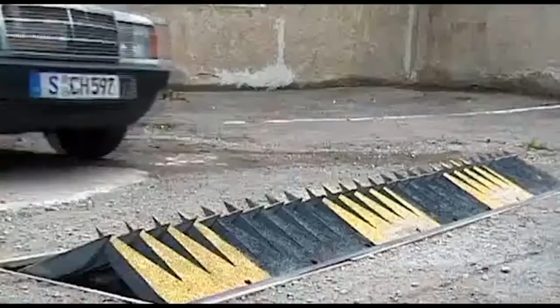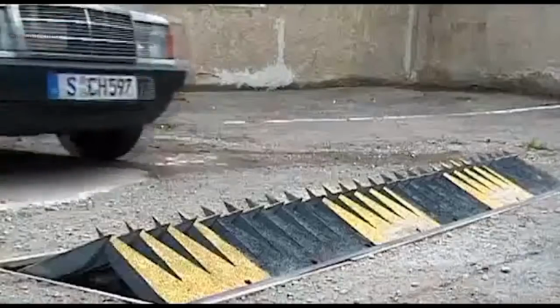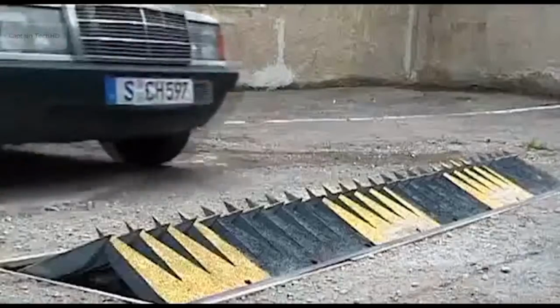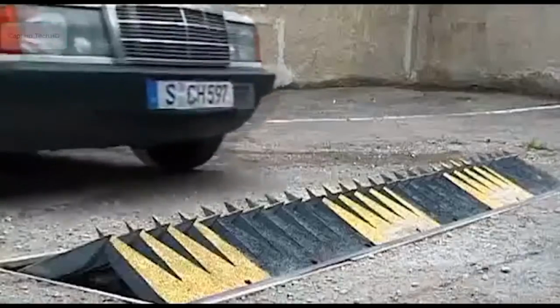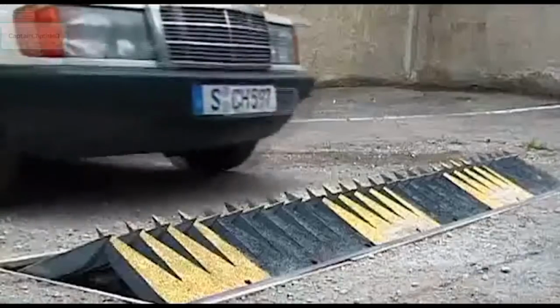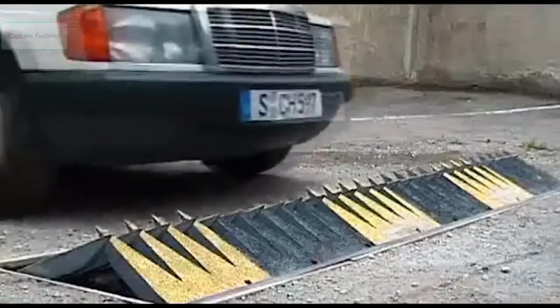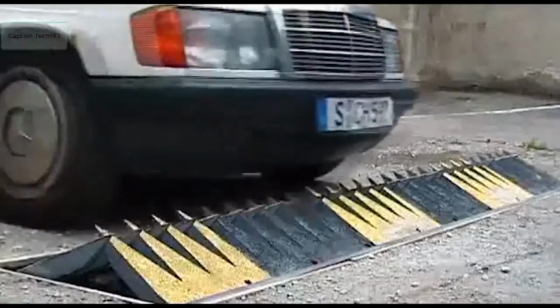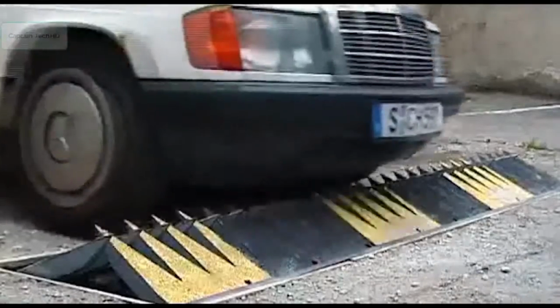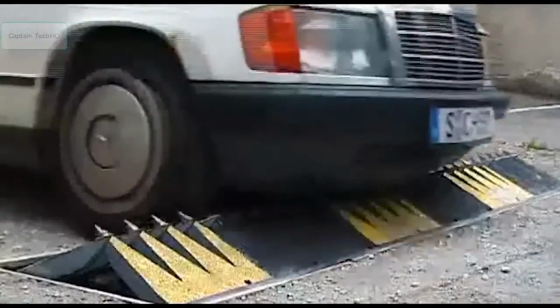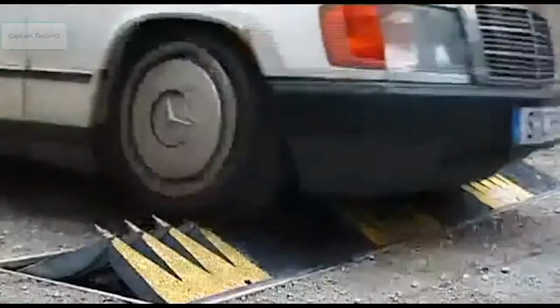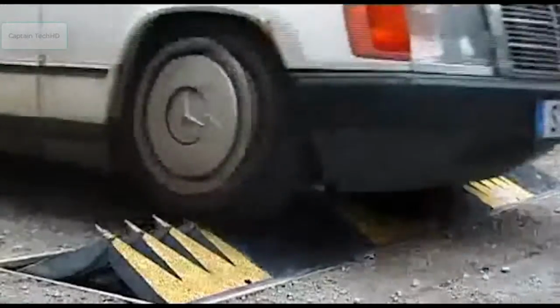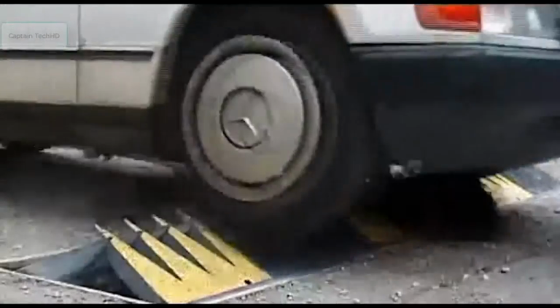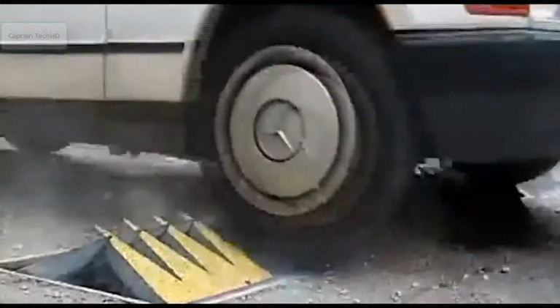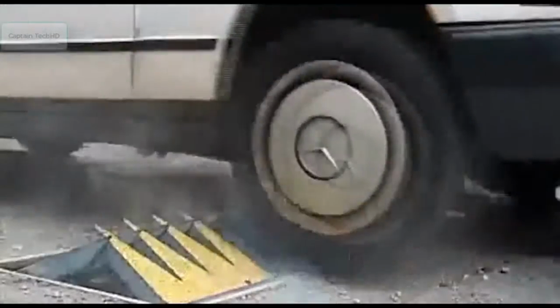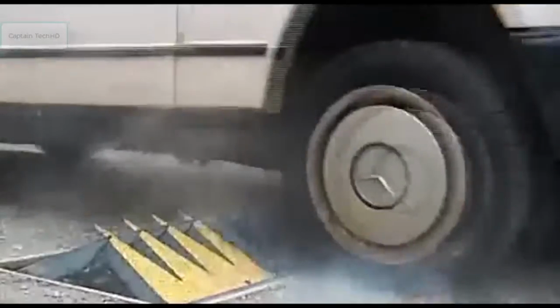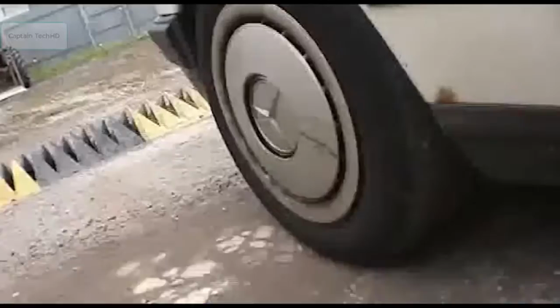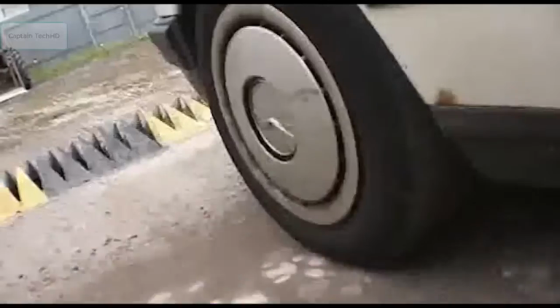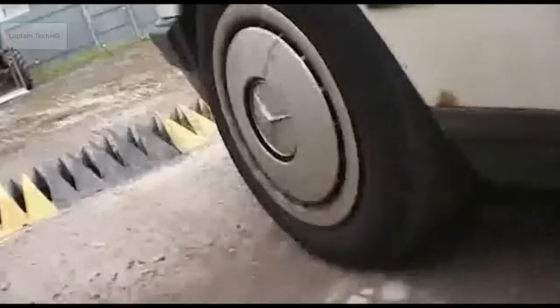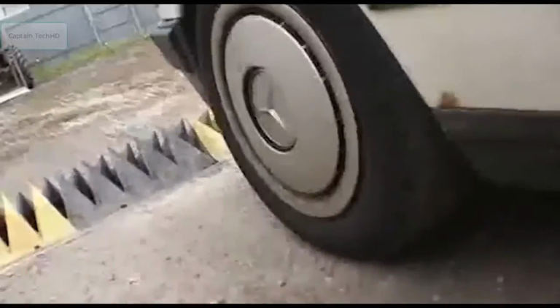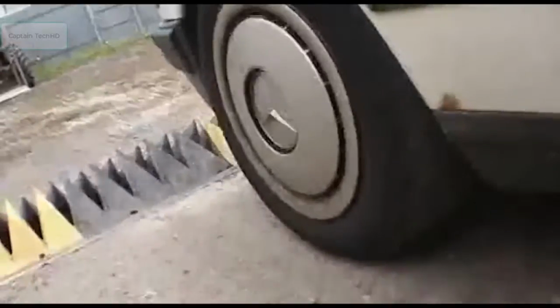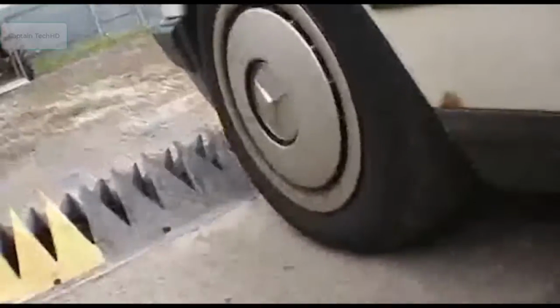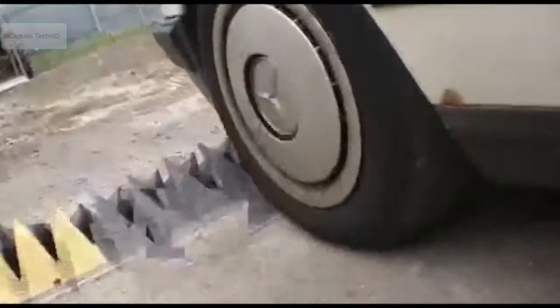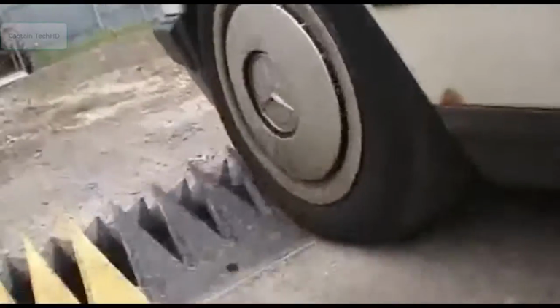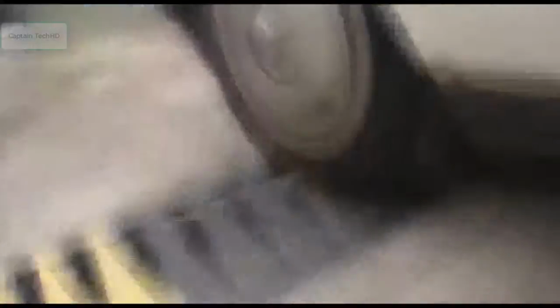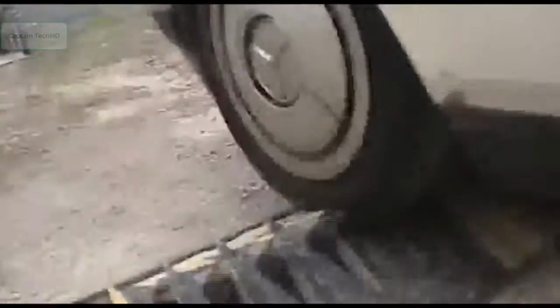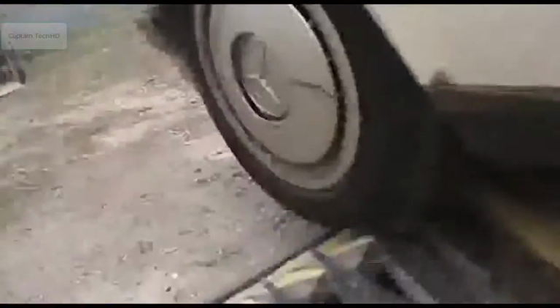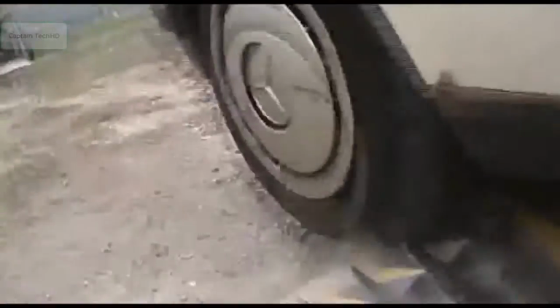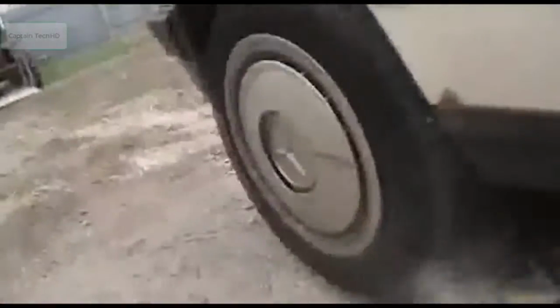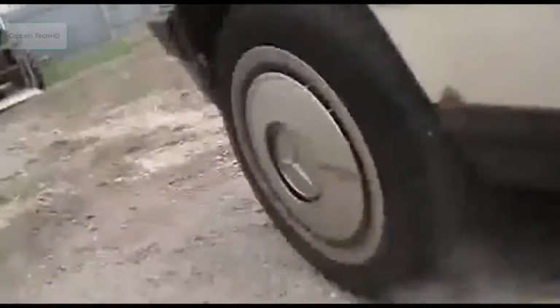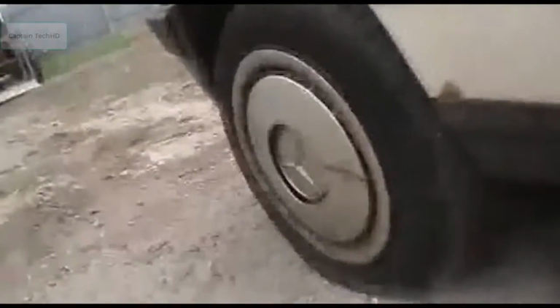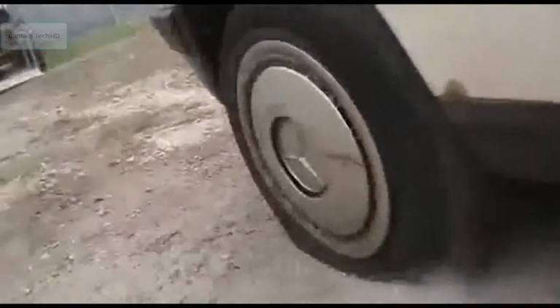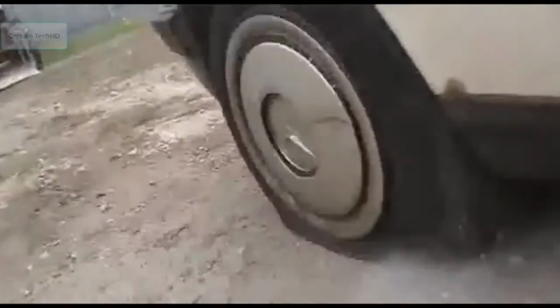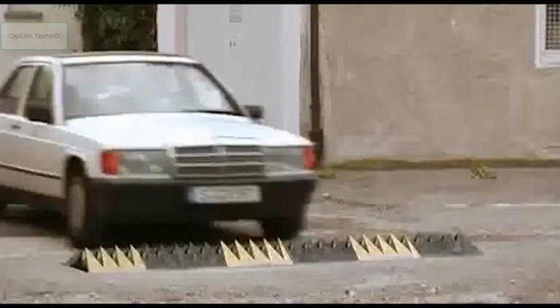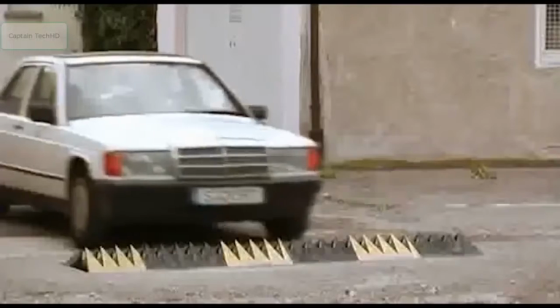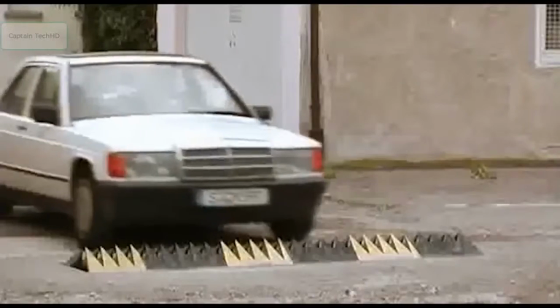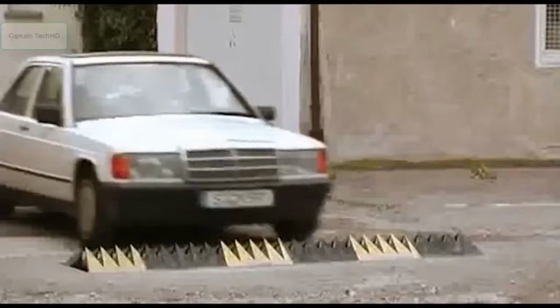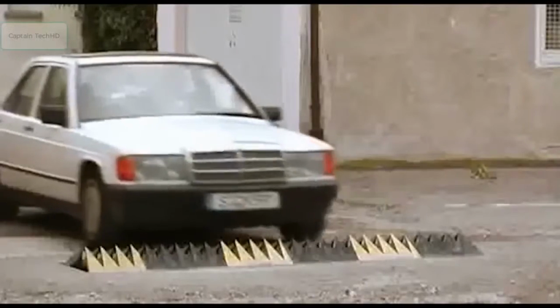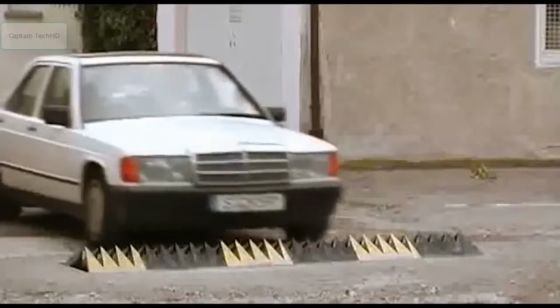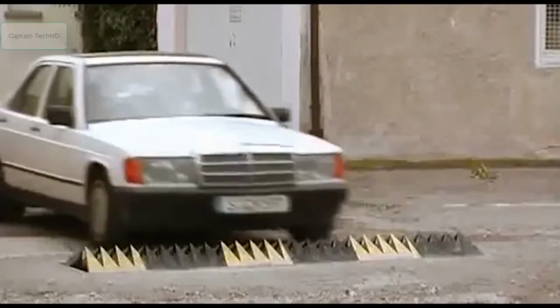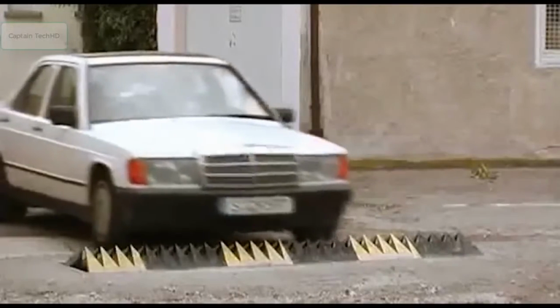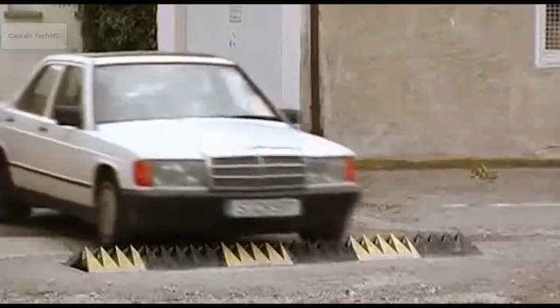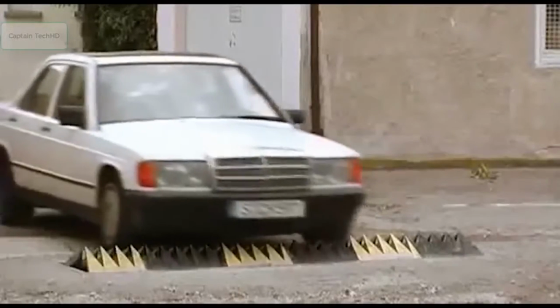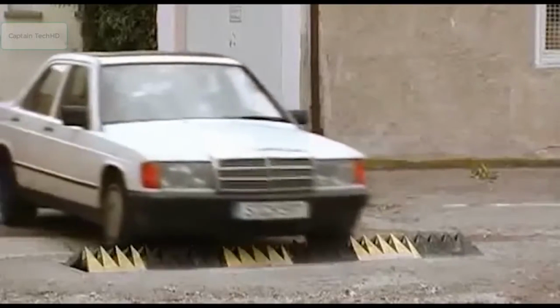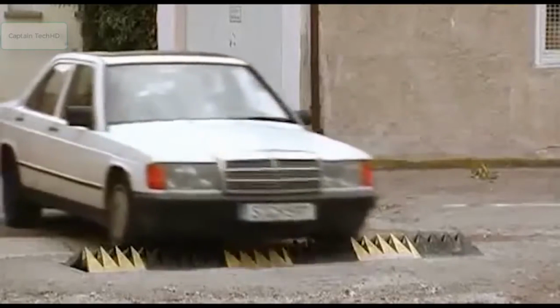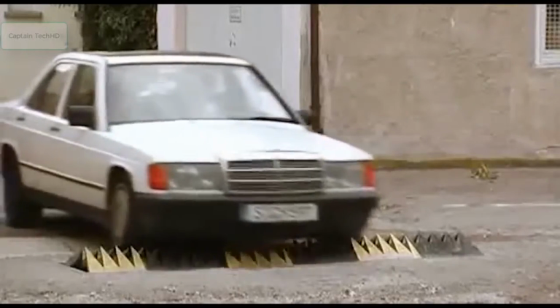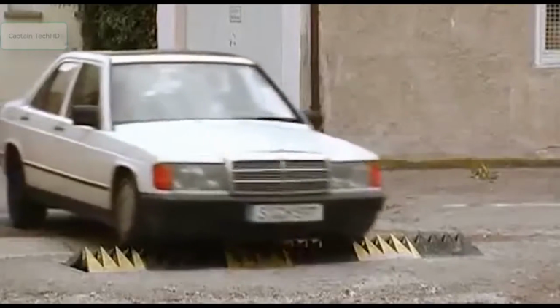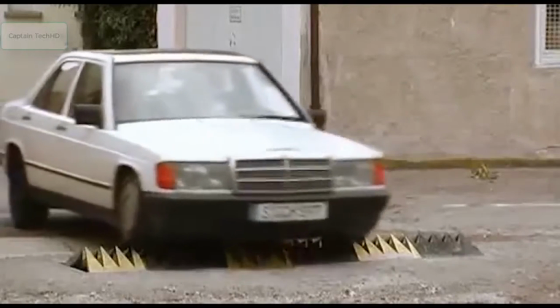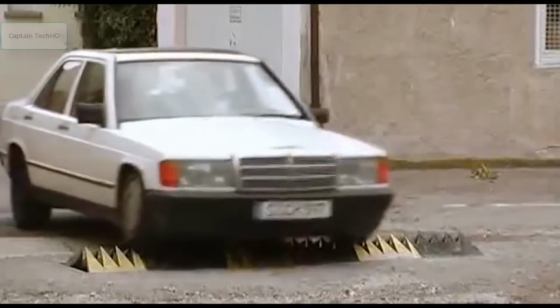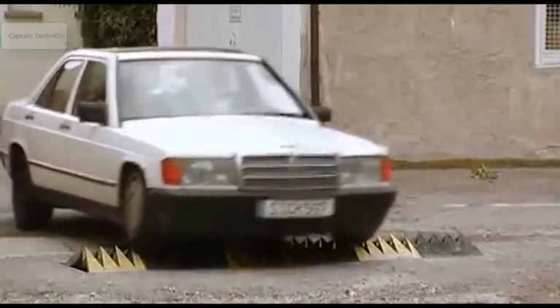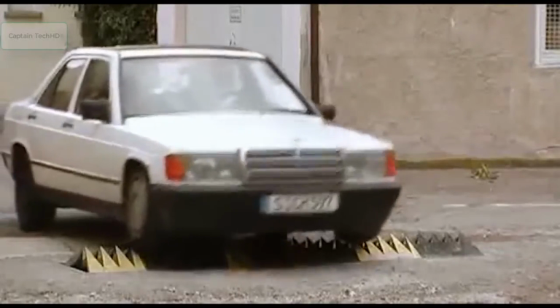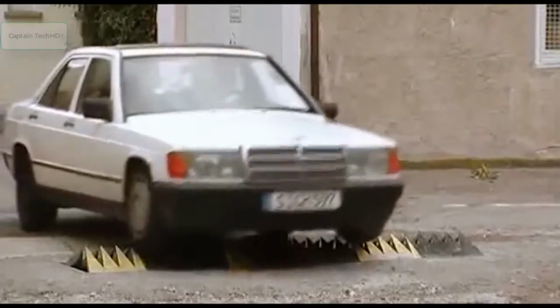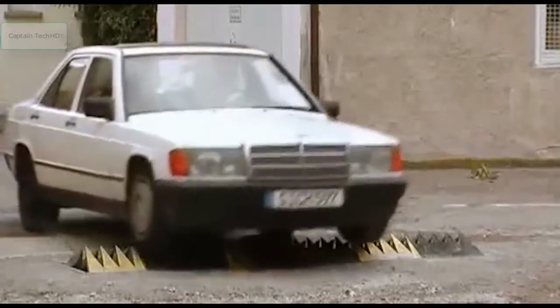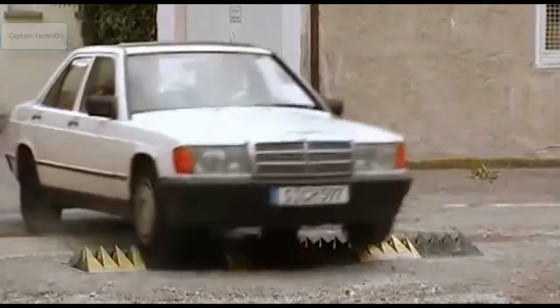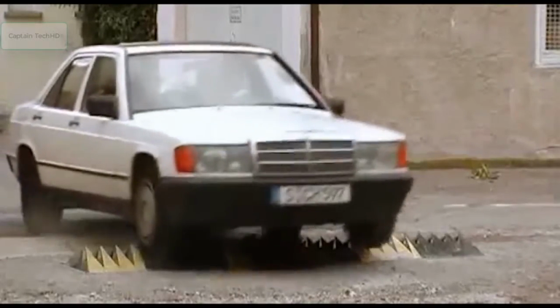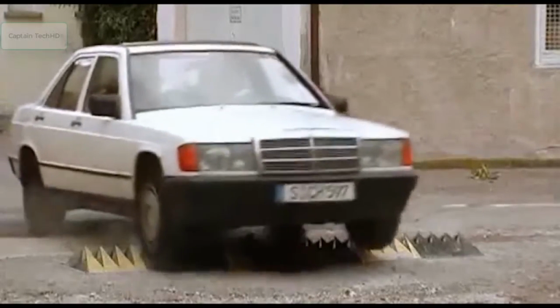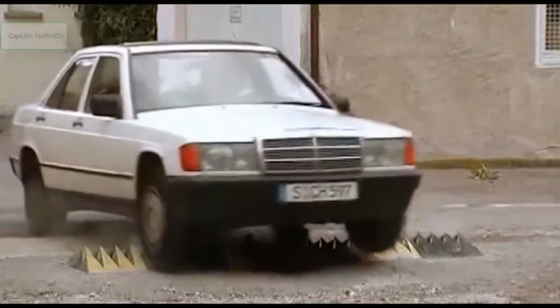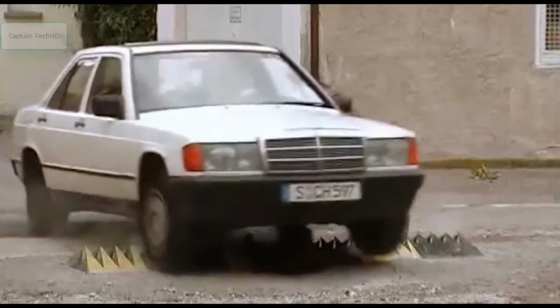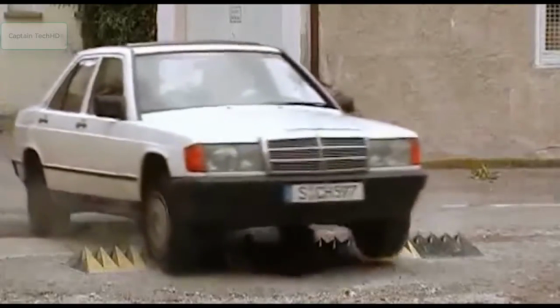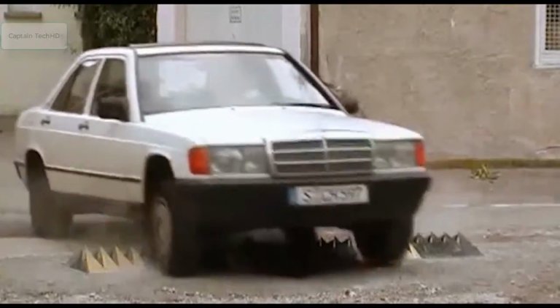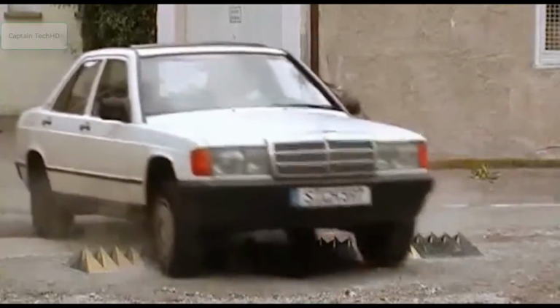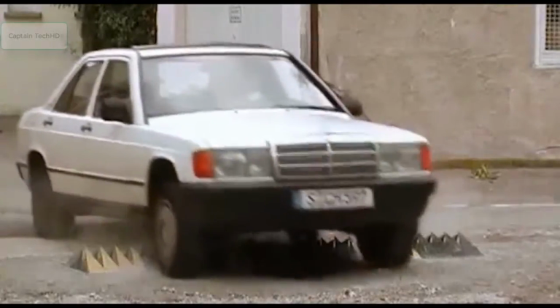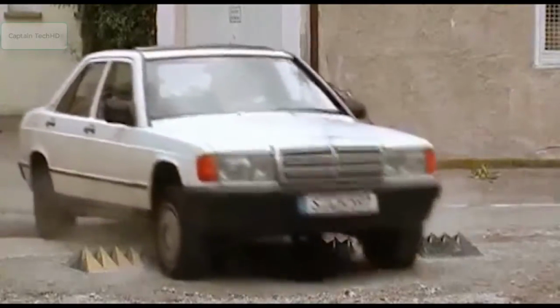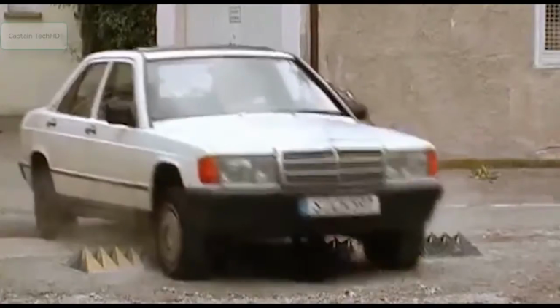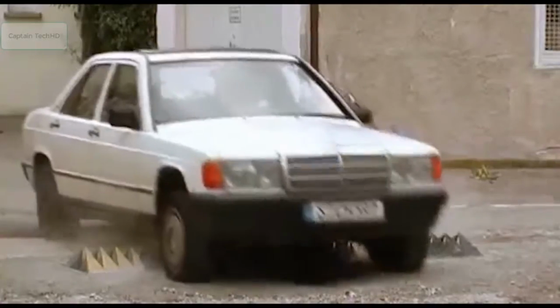Though it only targets the tires, this road-embedded deterrent definitely has a way of making its point clearly understood.